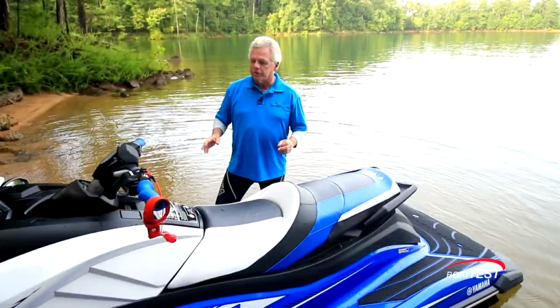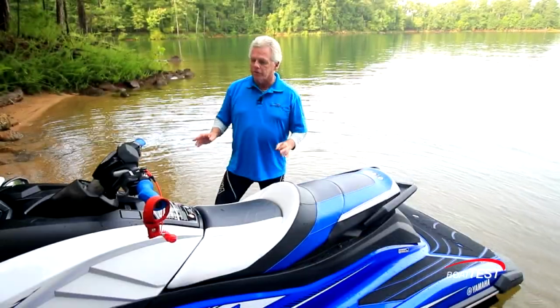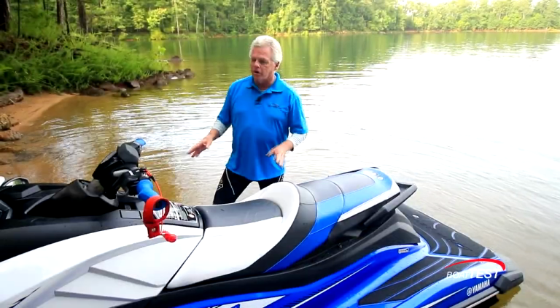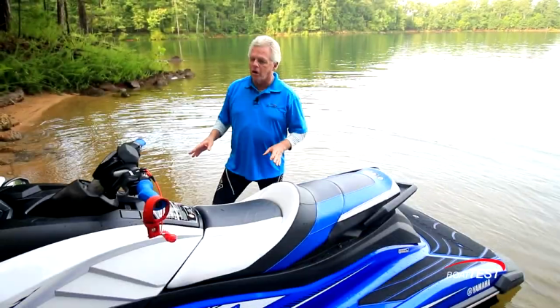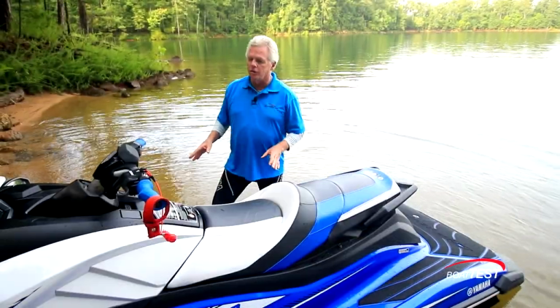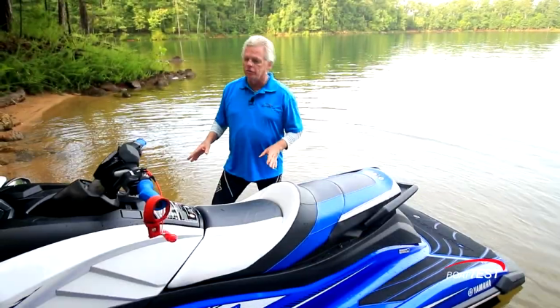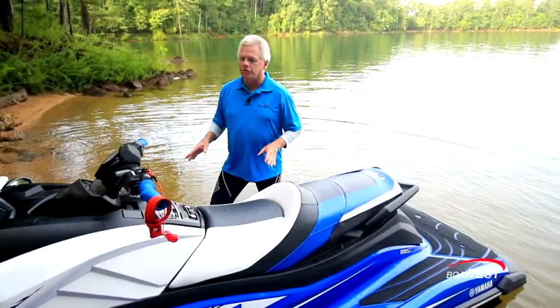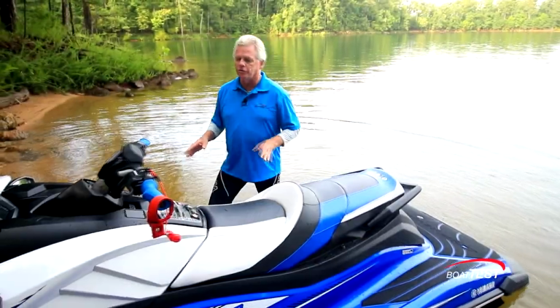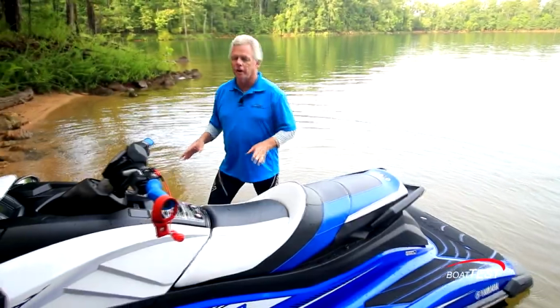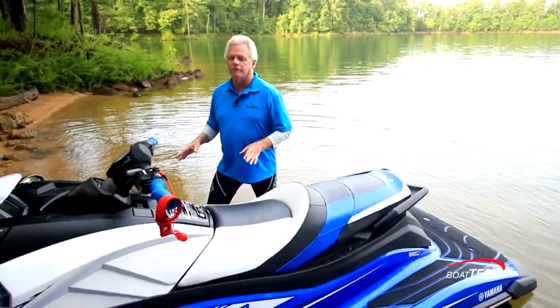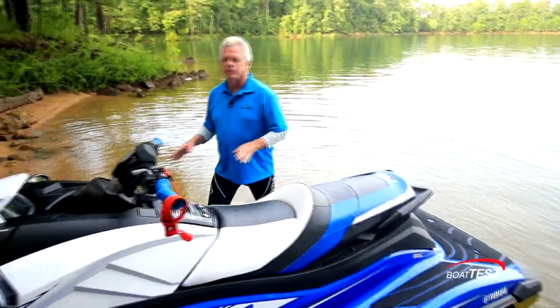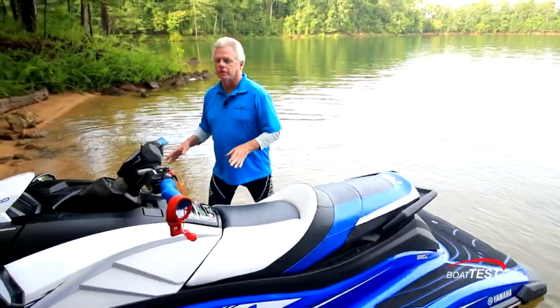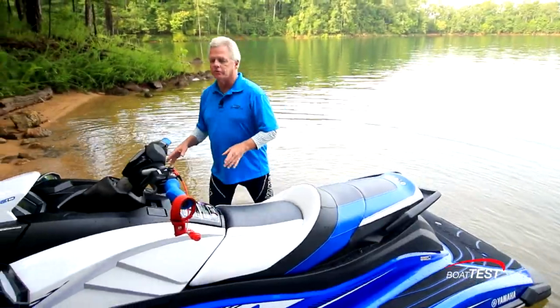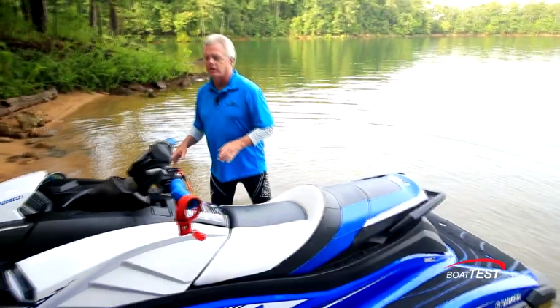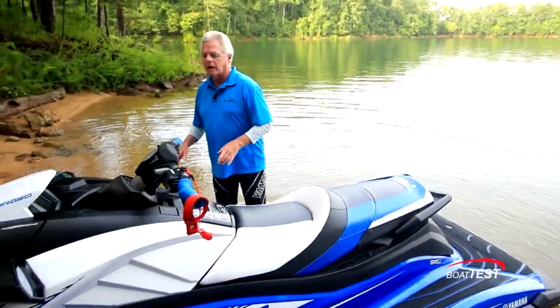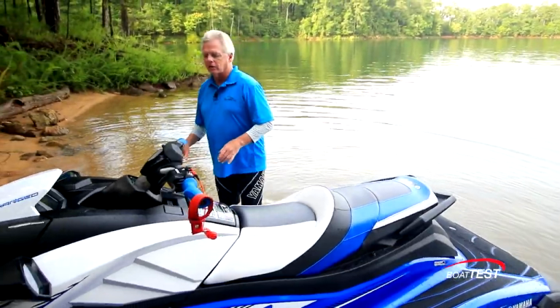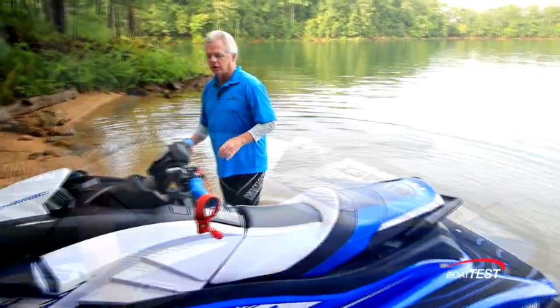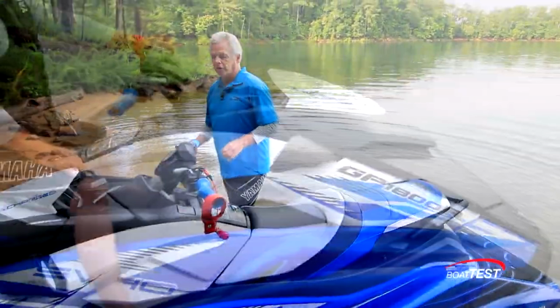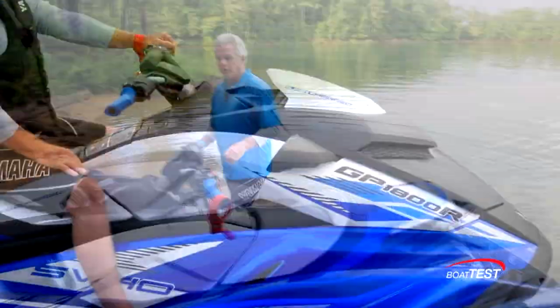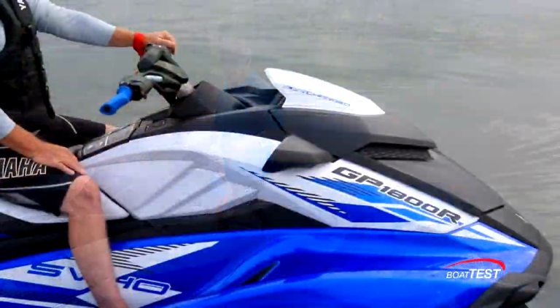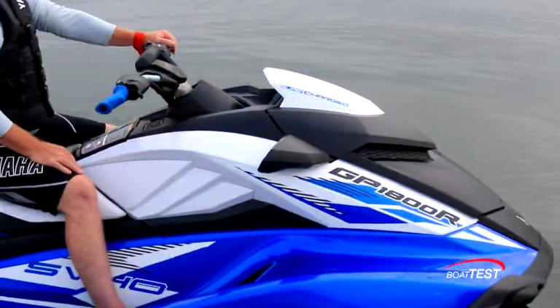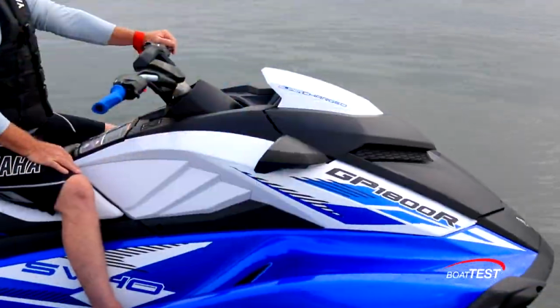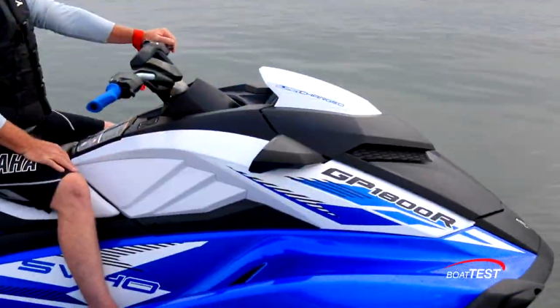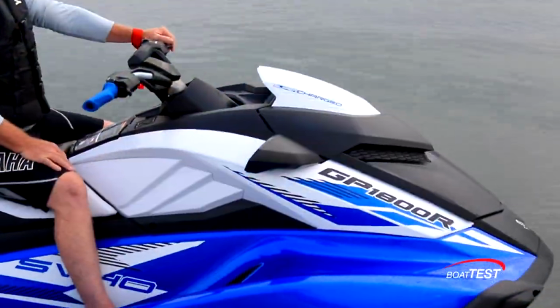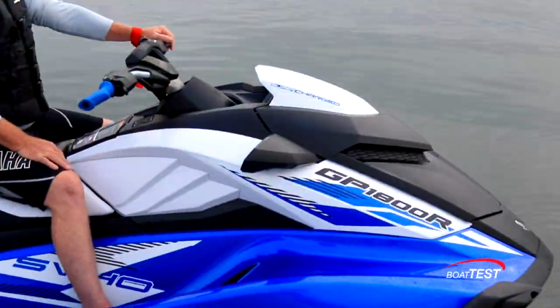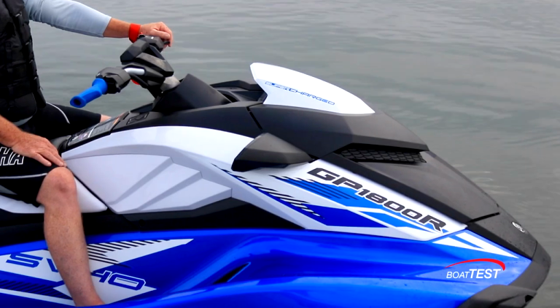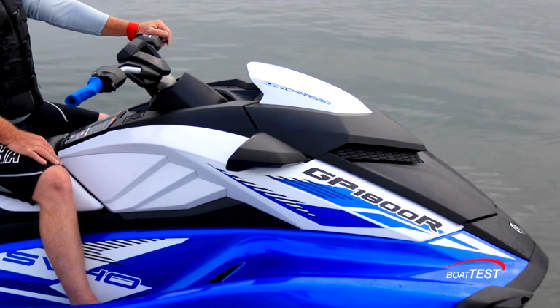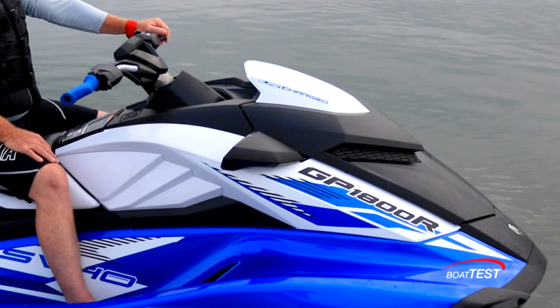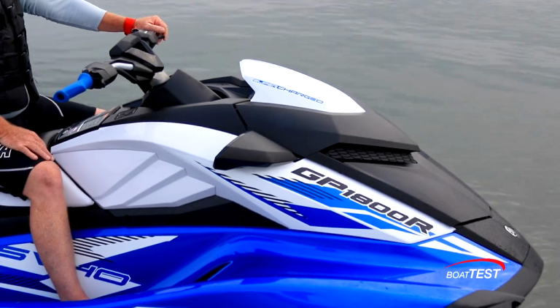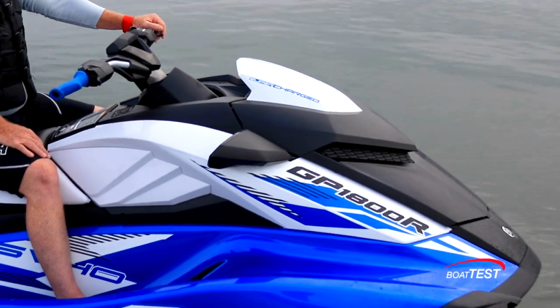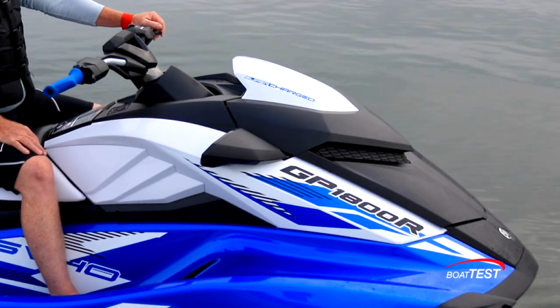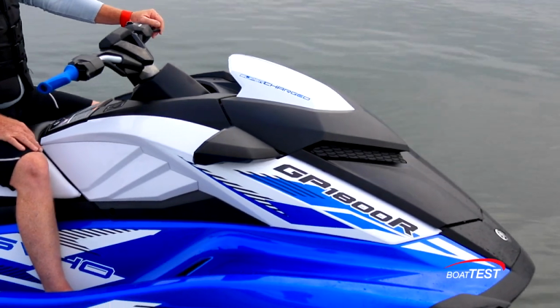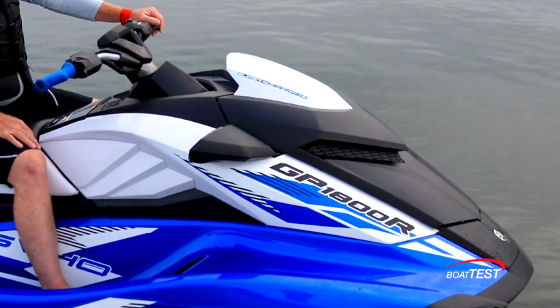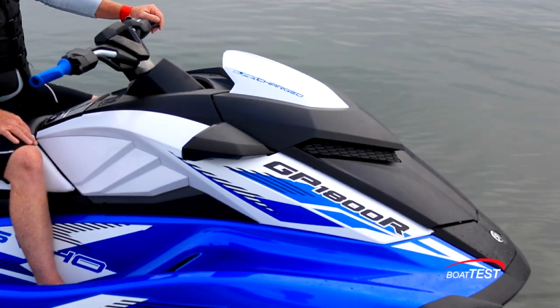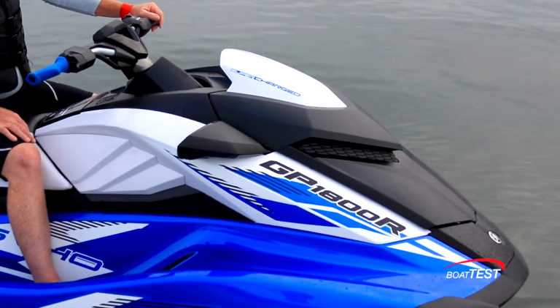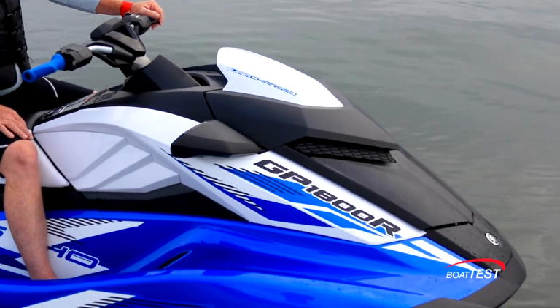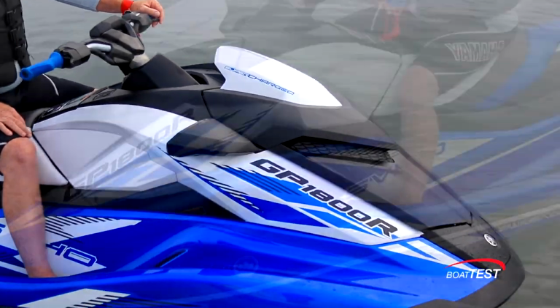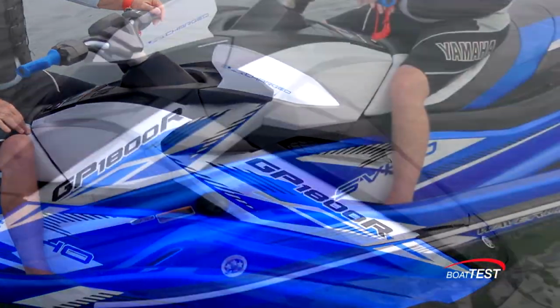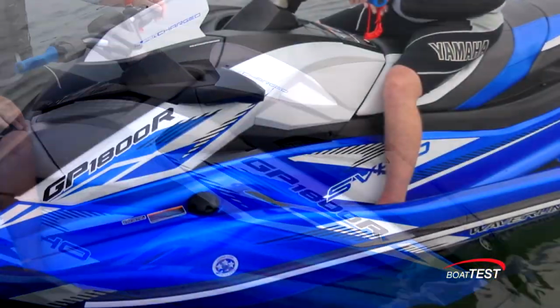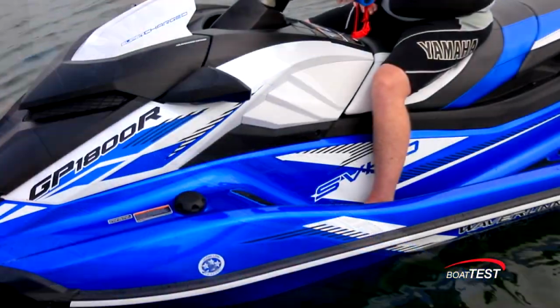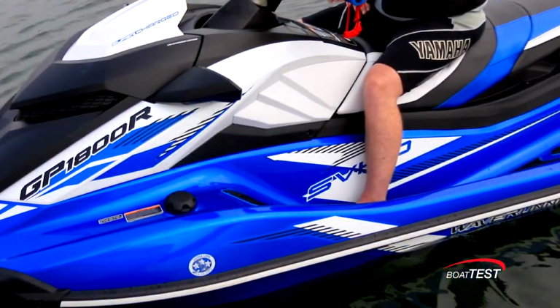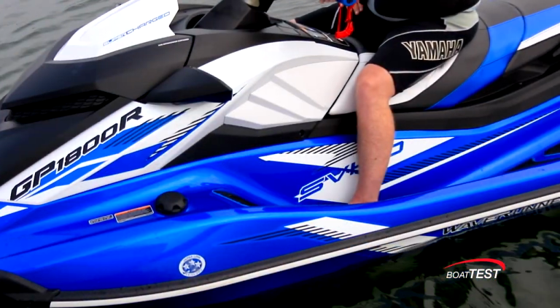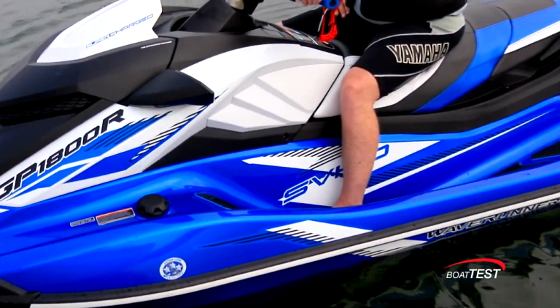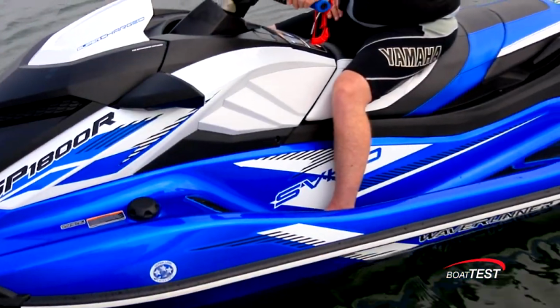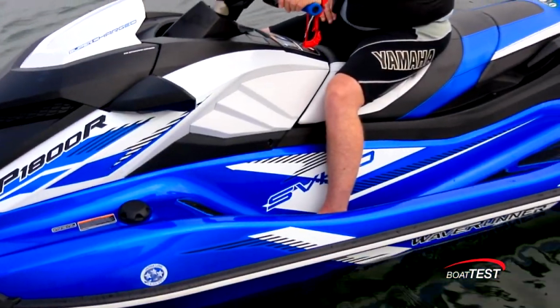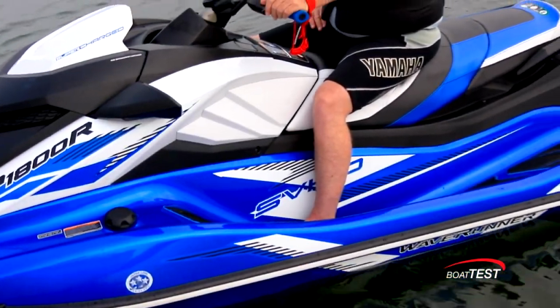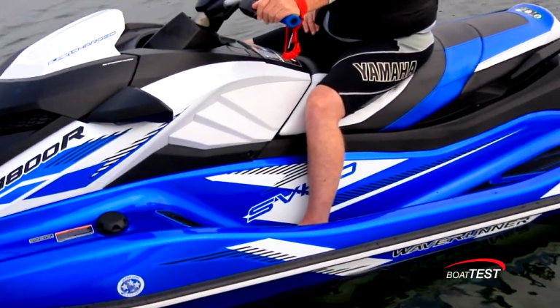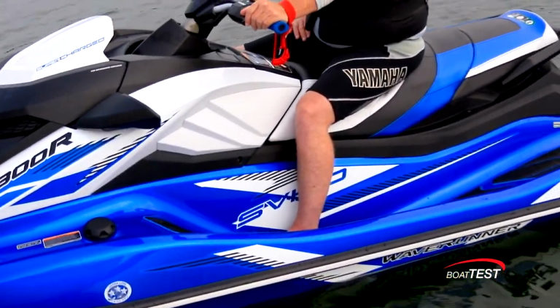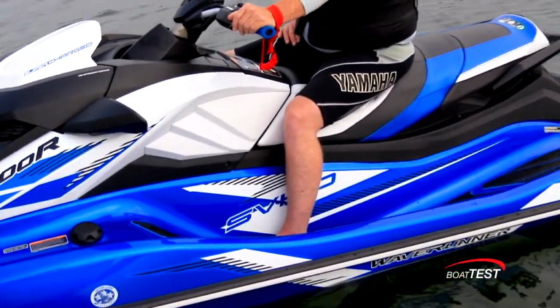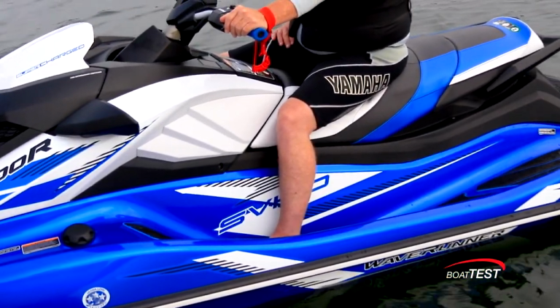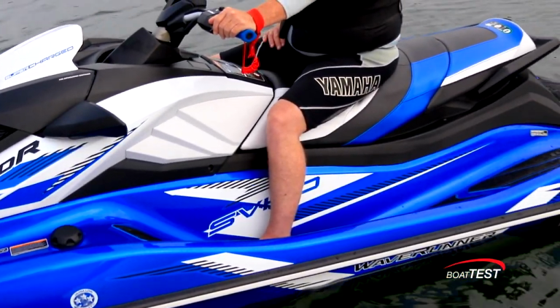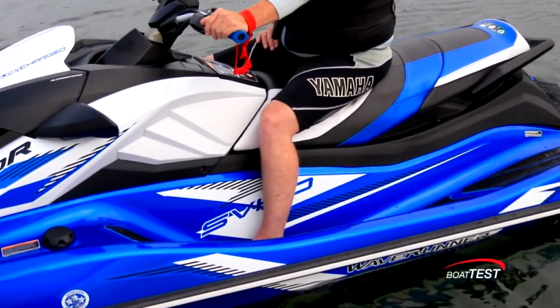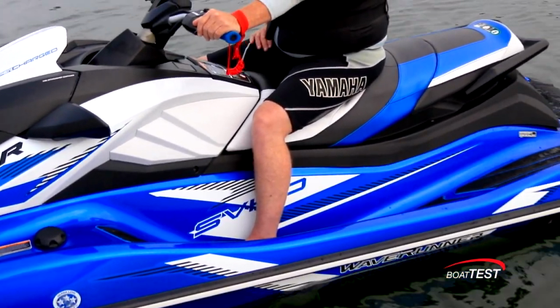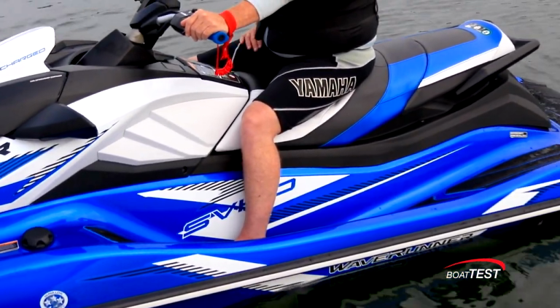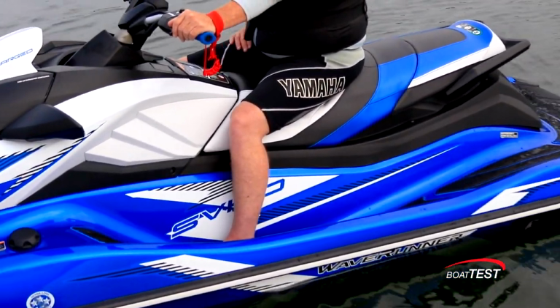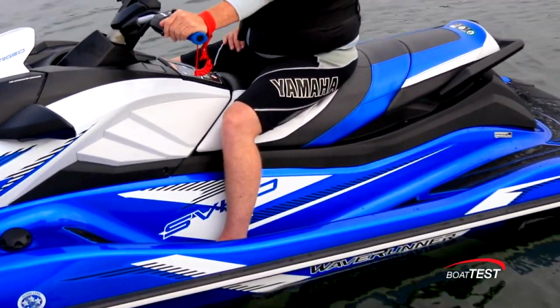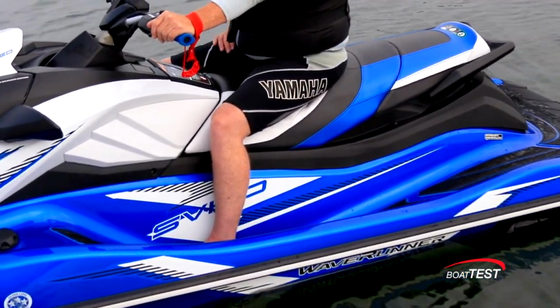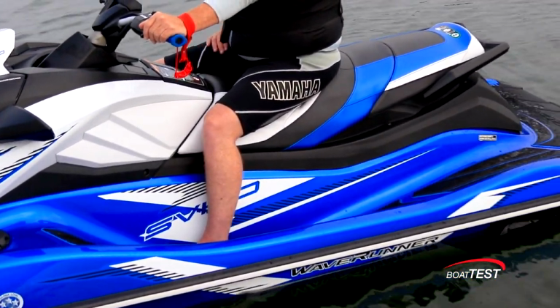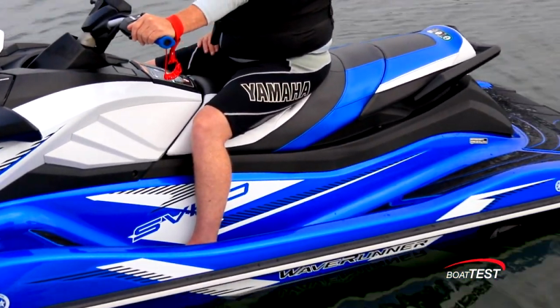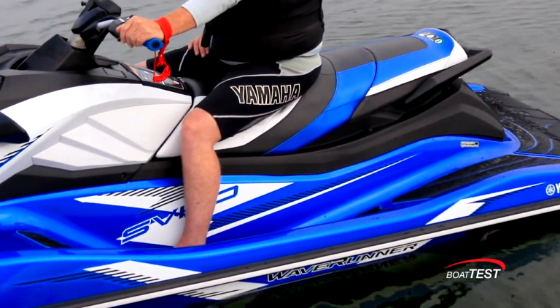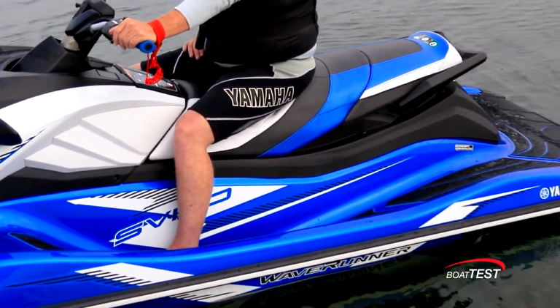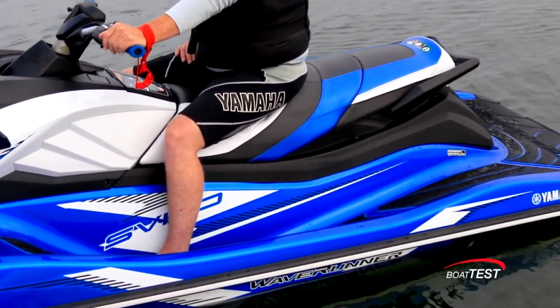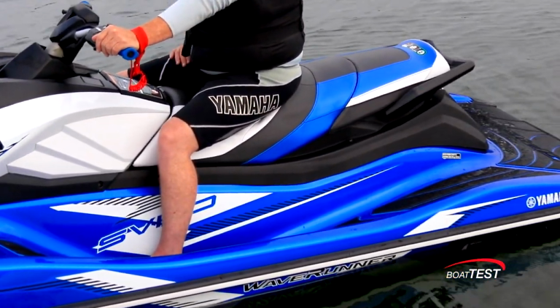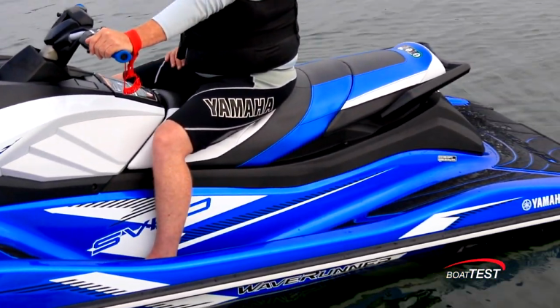This is an all-new design for this model year. It's got a much more stylized look, and it's feature-packed. Let's take a look at some of them.